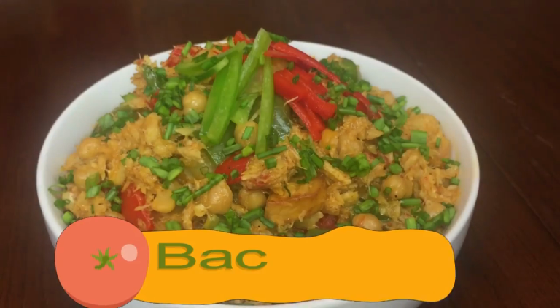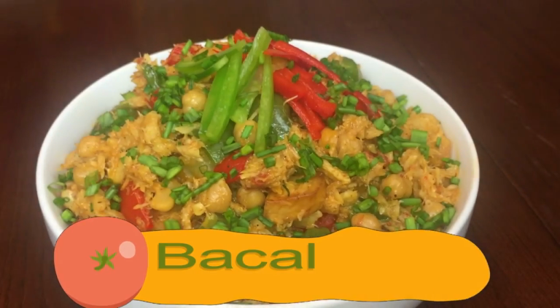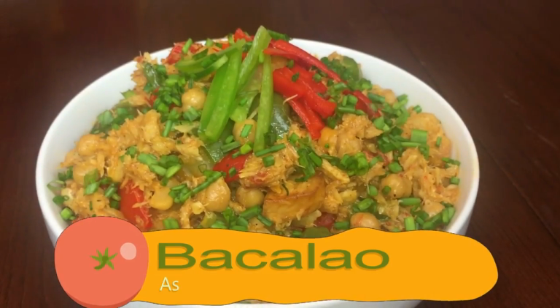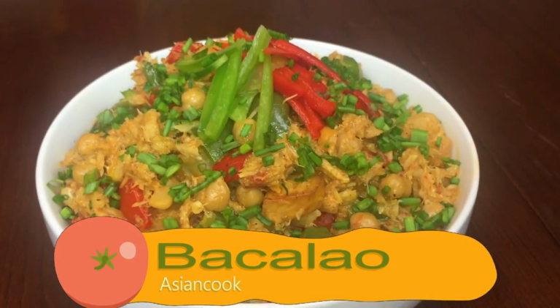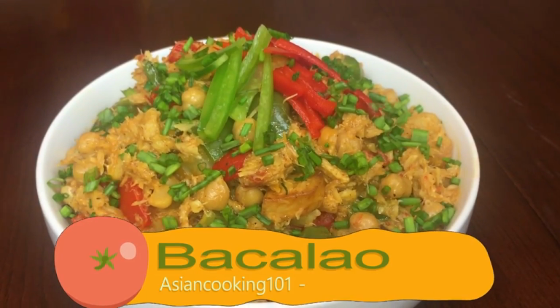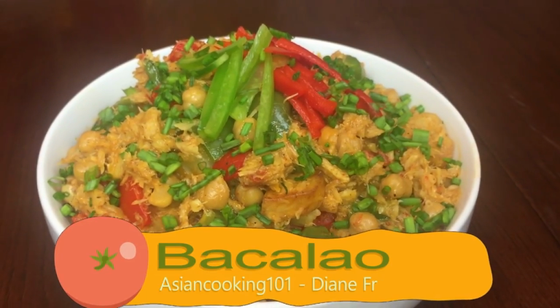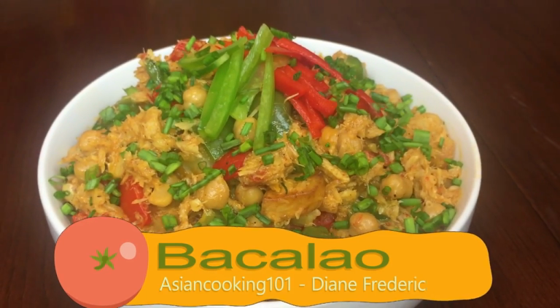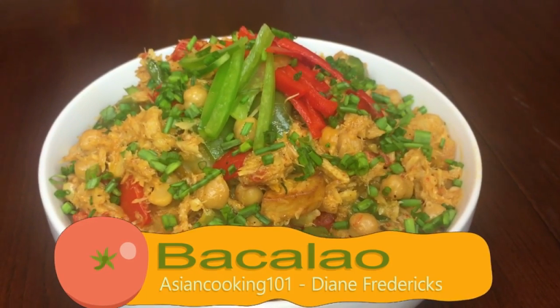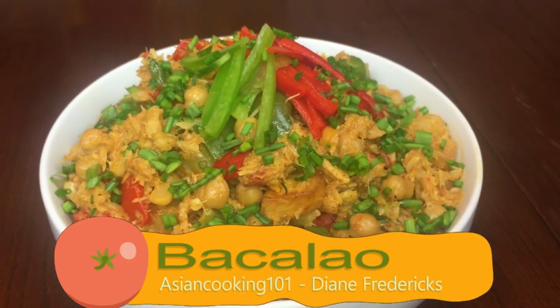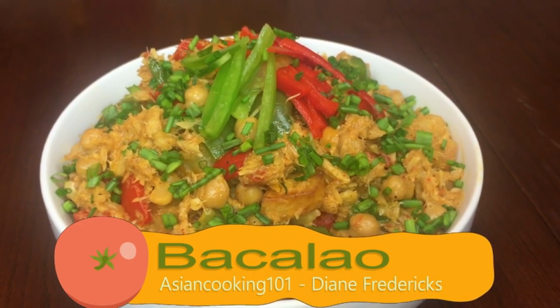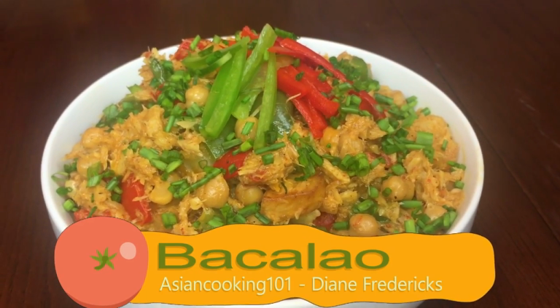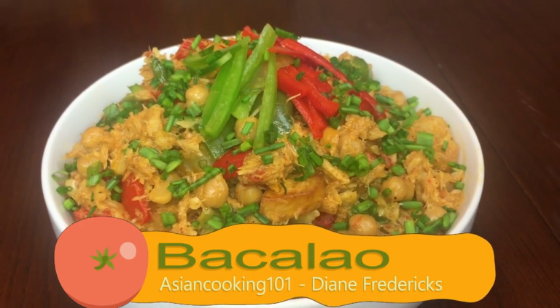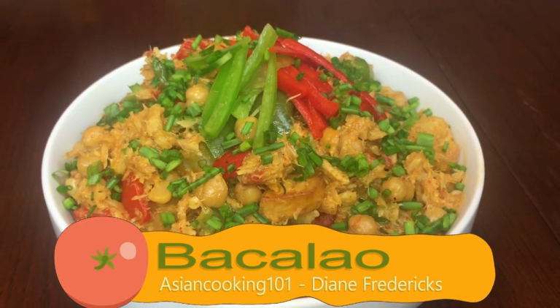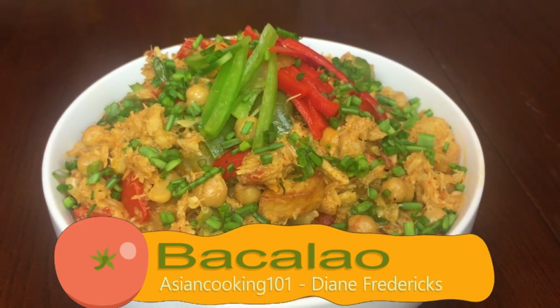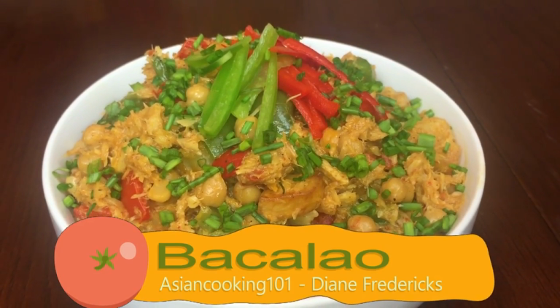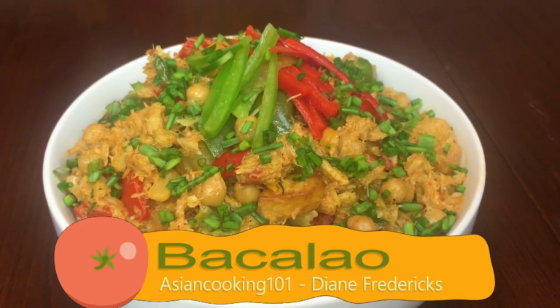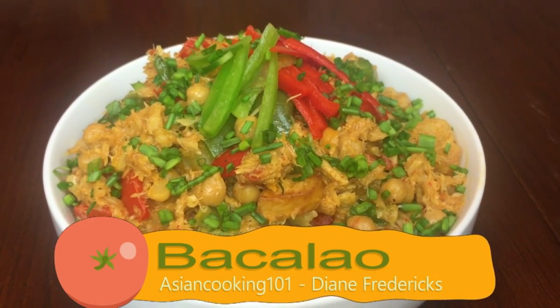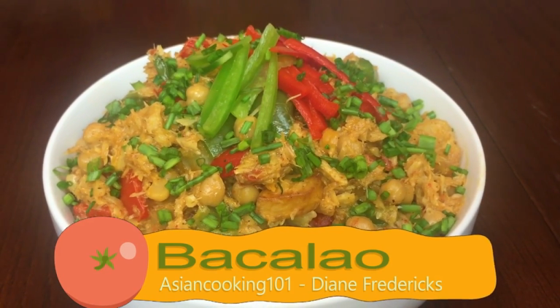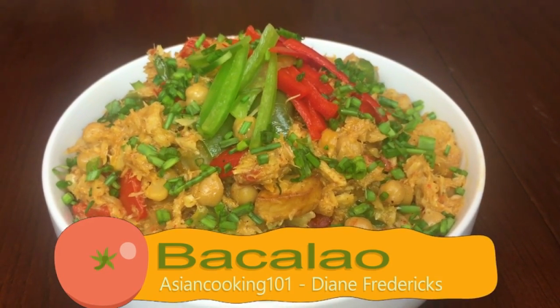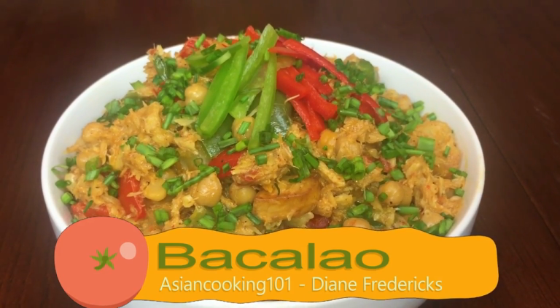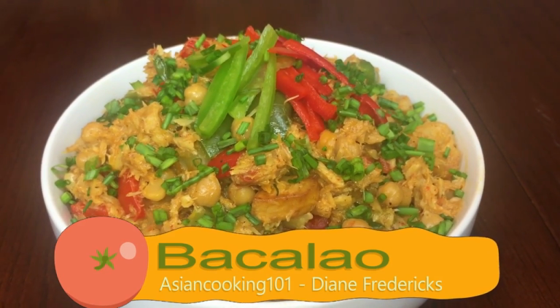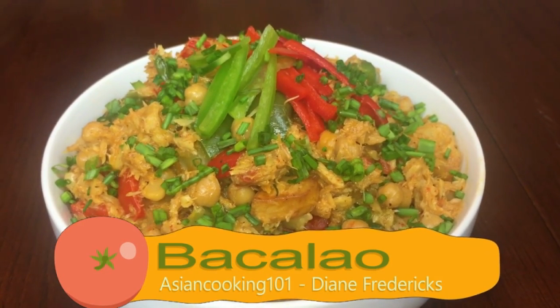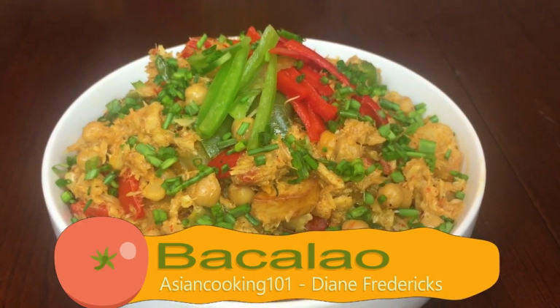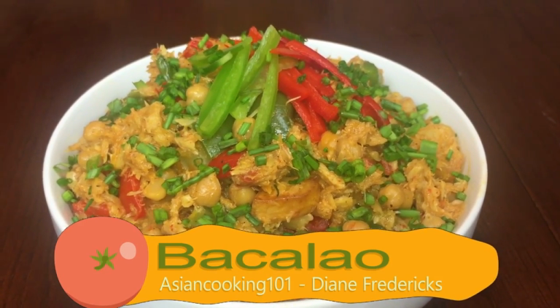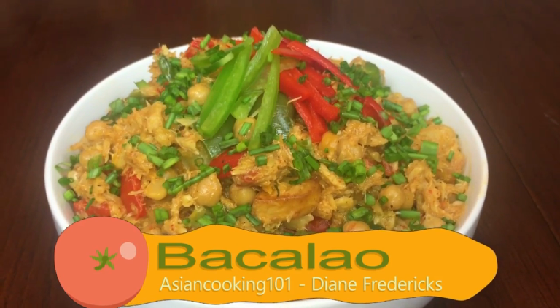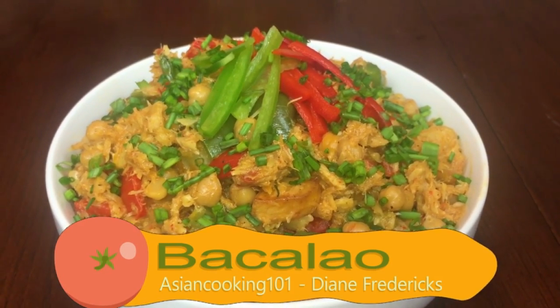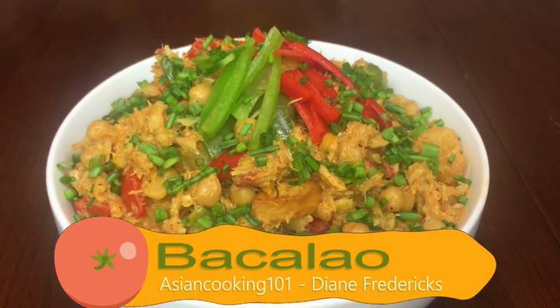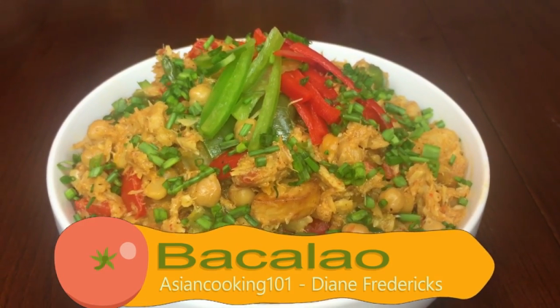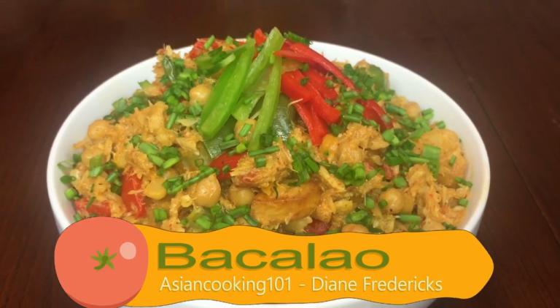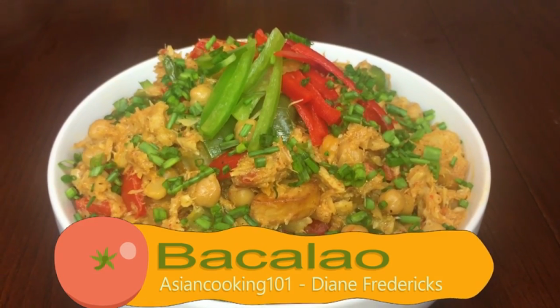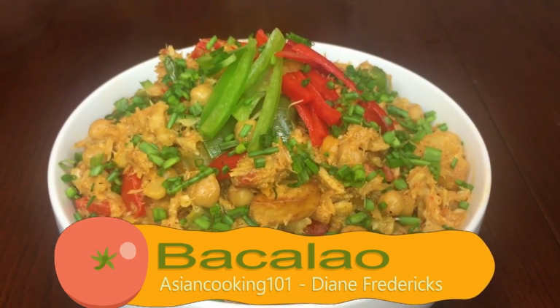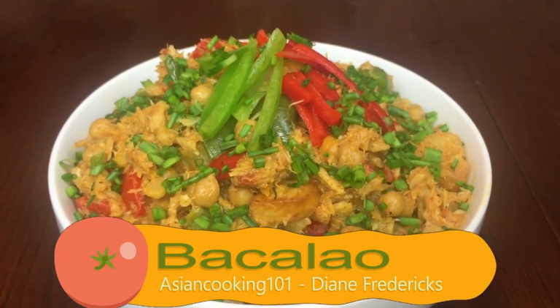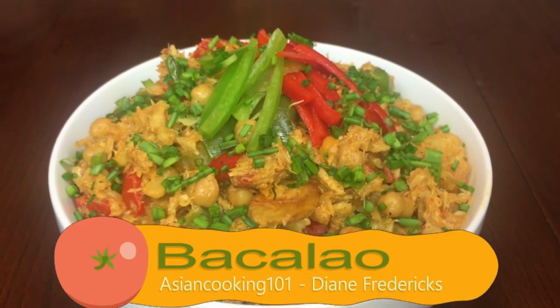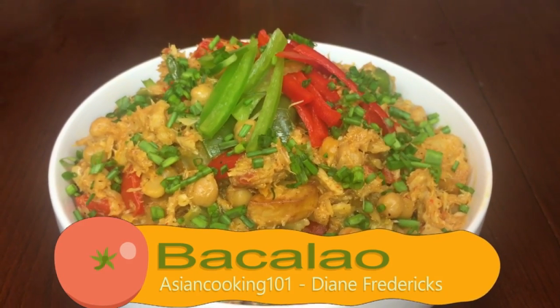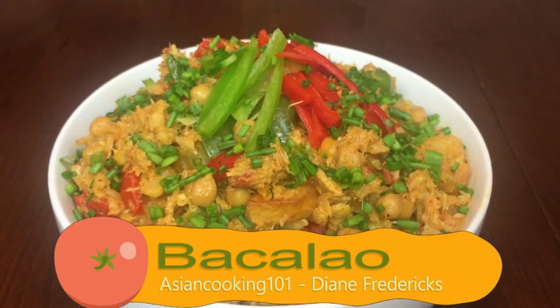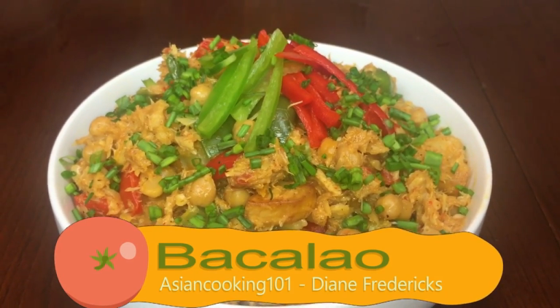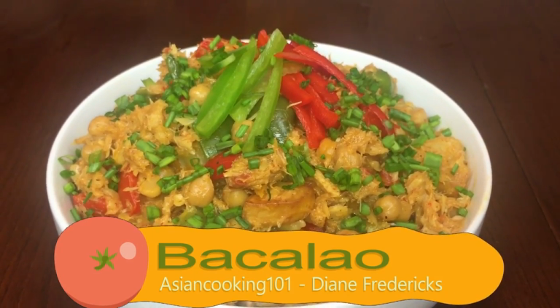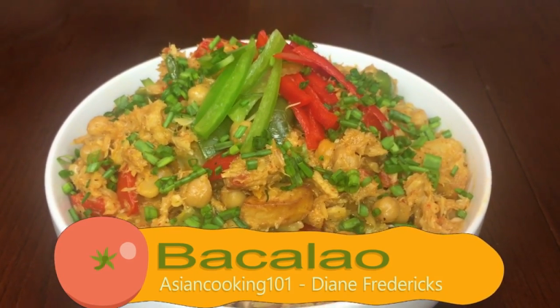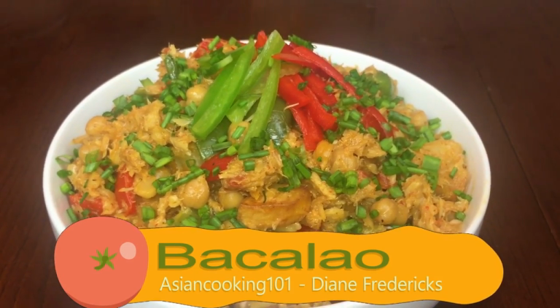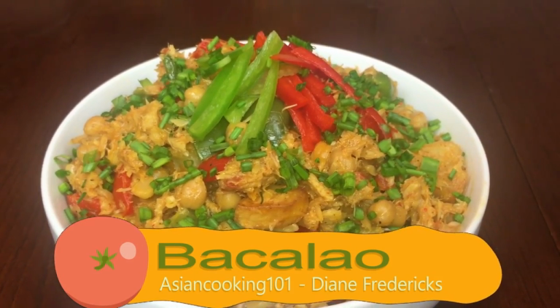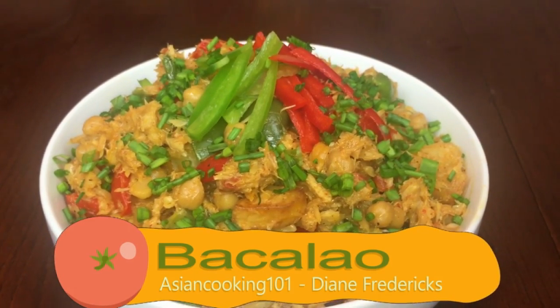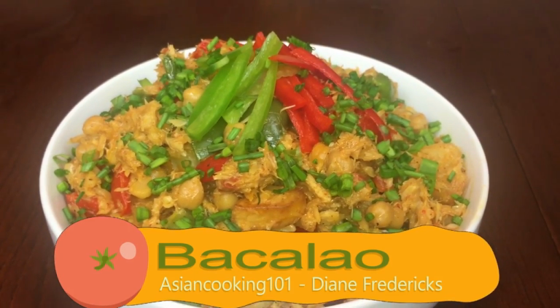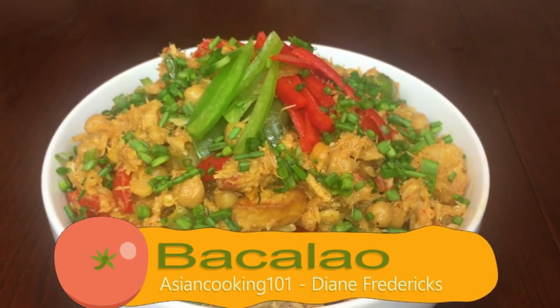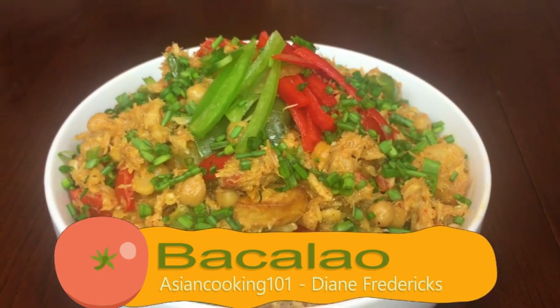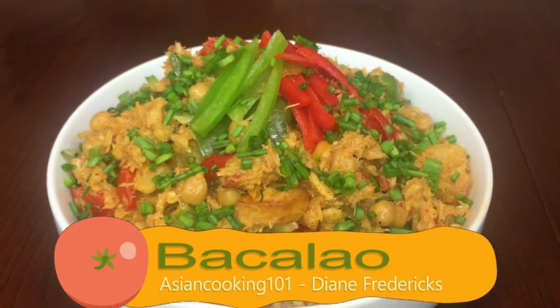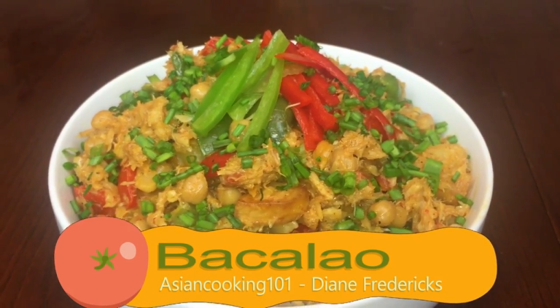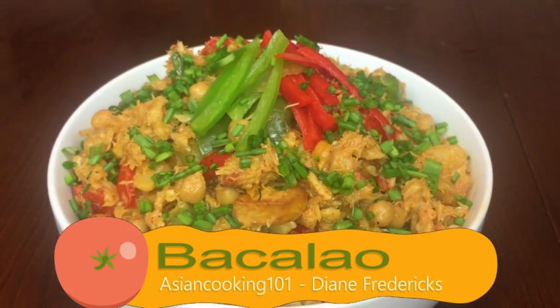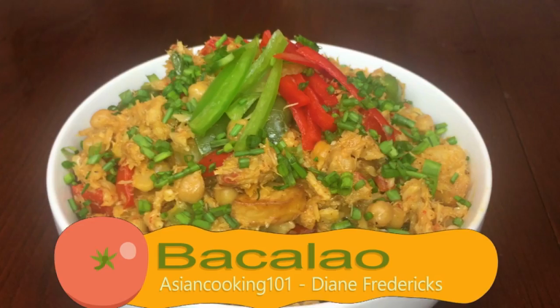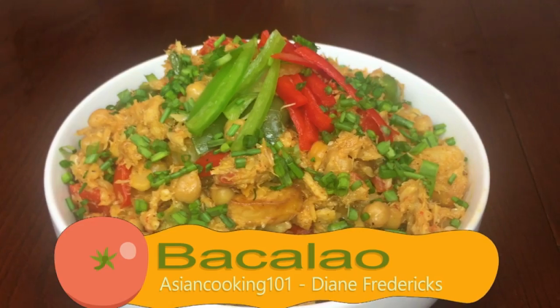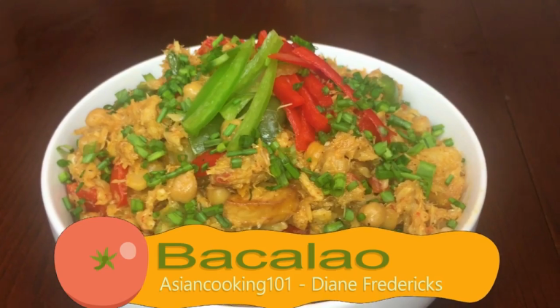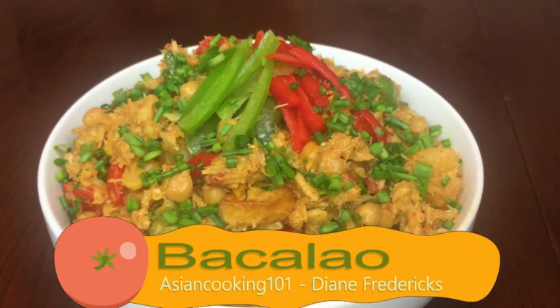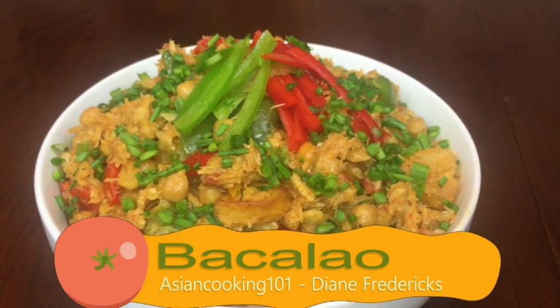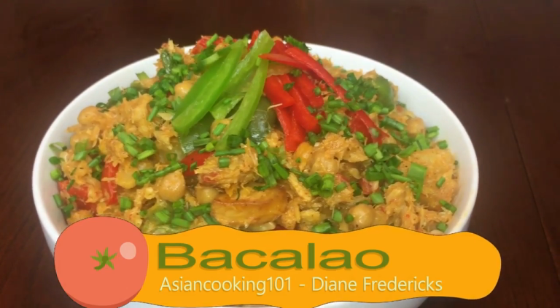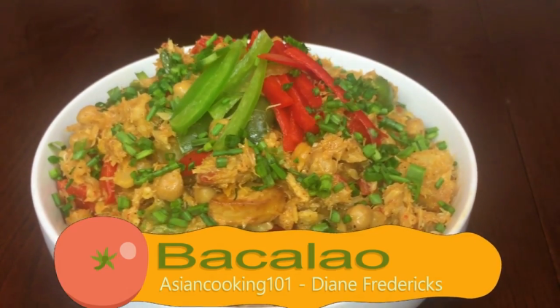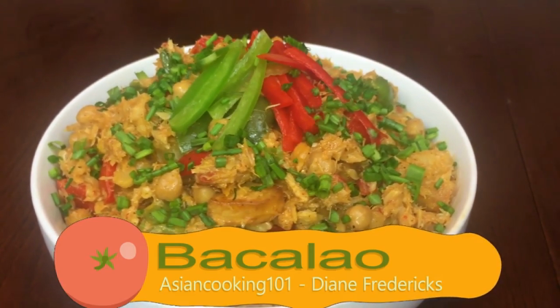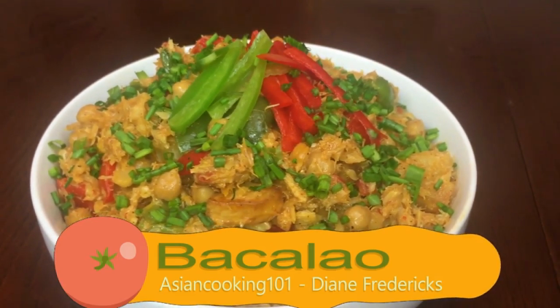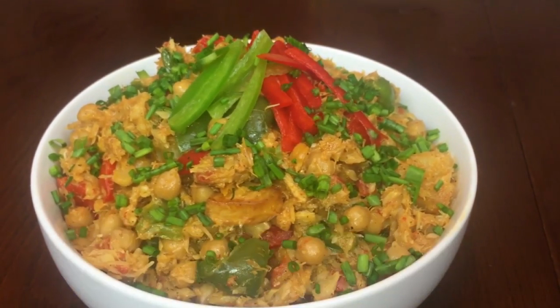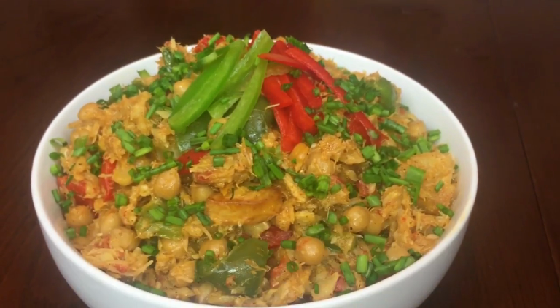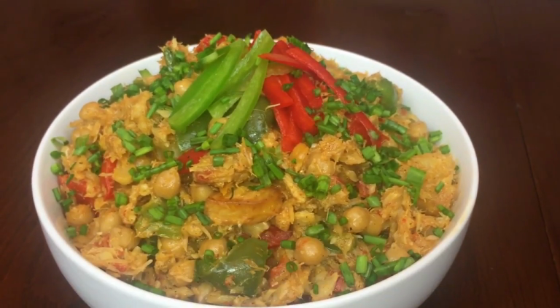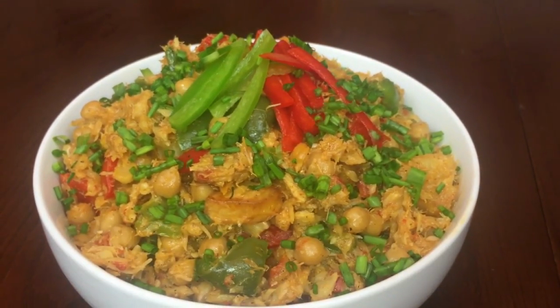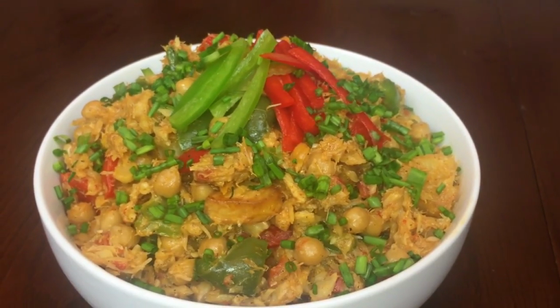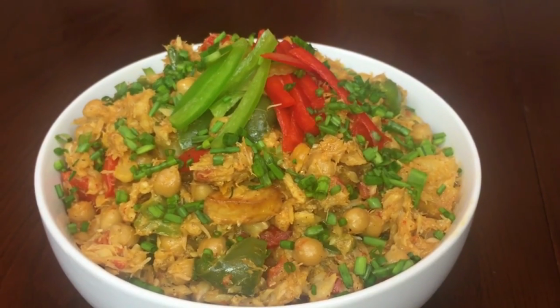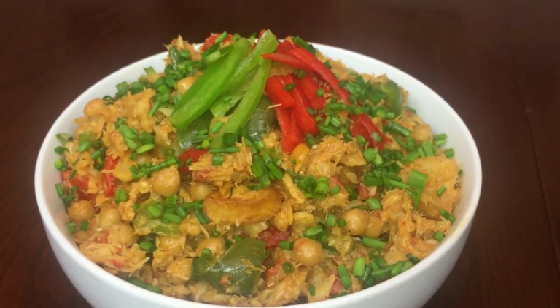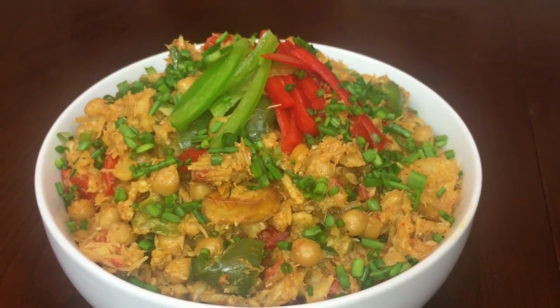Hi everyone! Today we are making bakalaw, a traditional food they served in Kabite City every Lenten season.